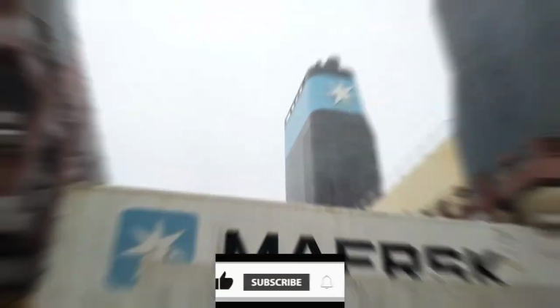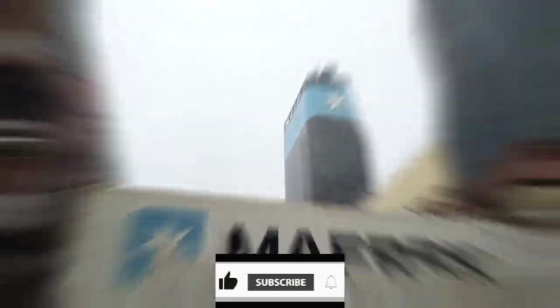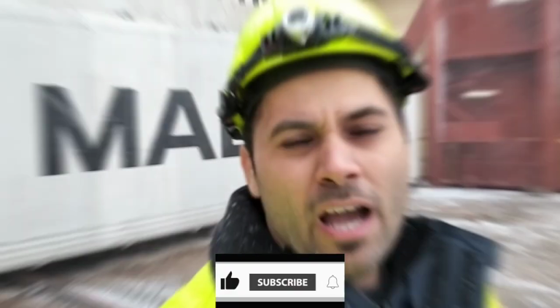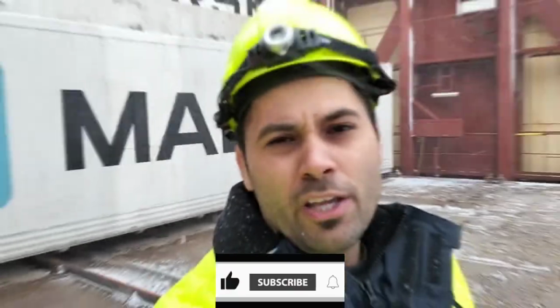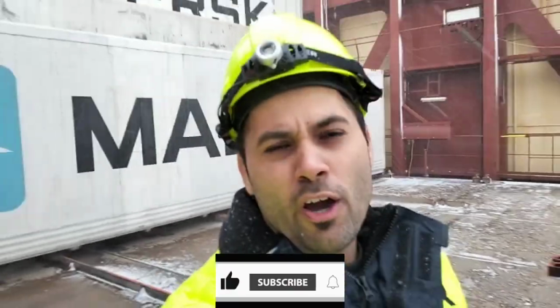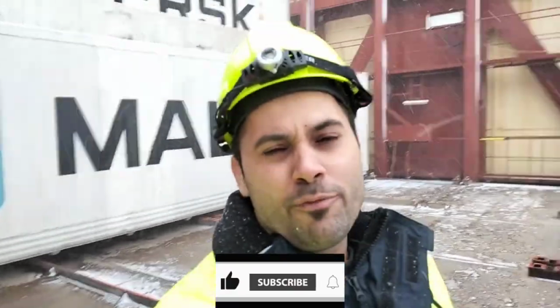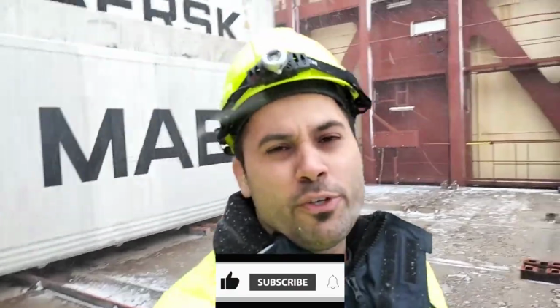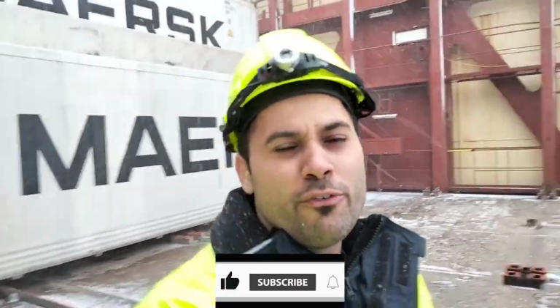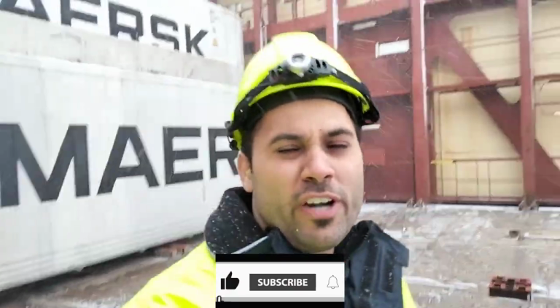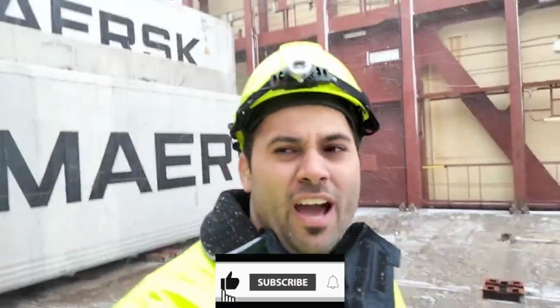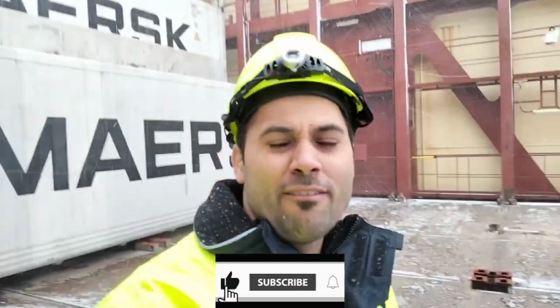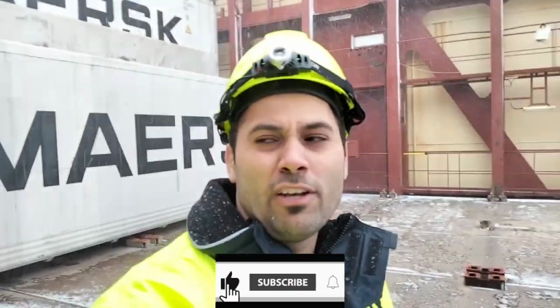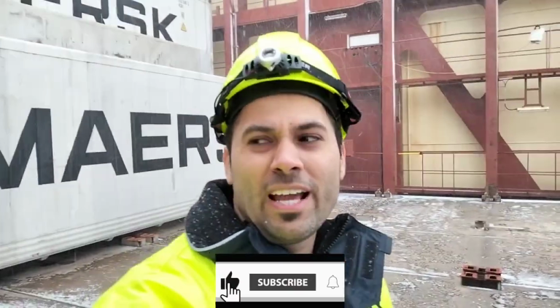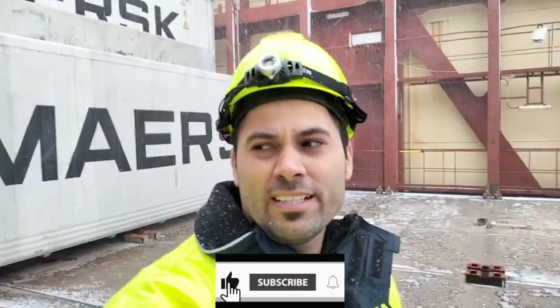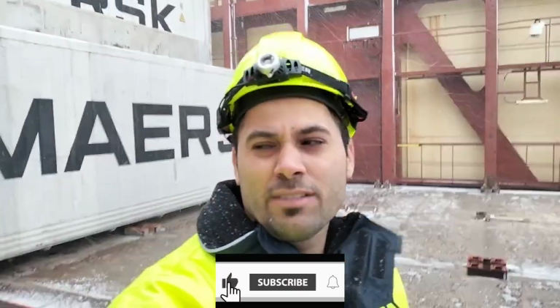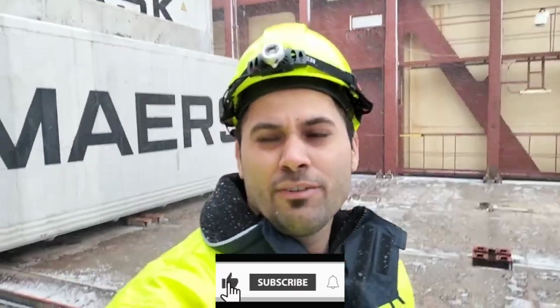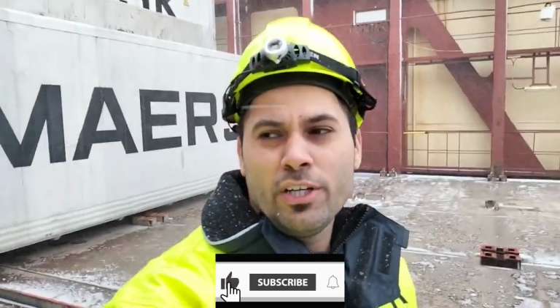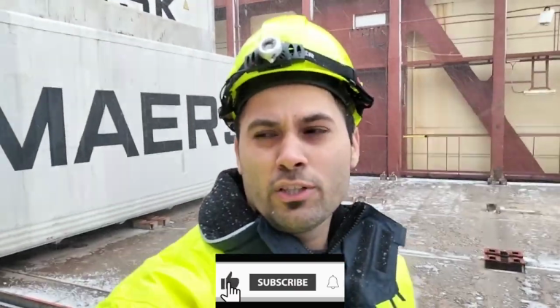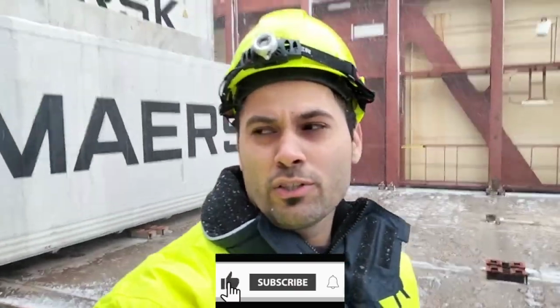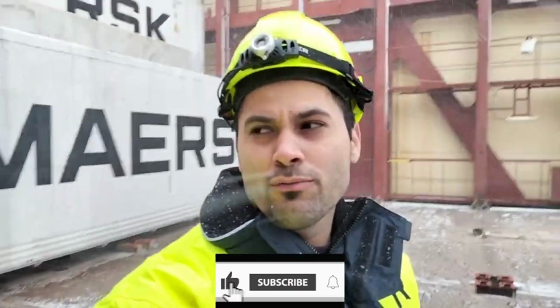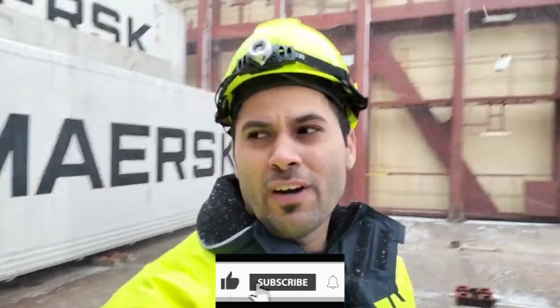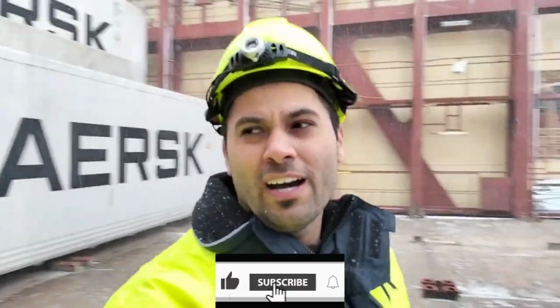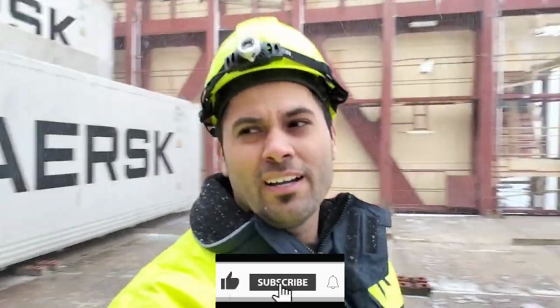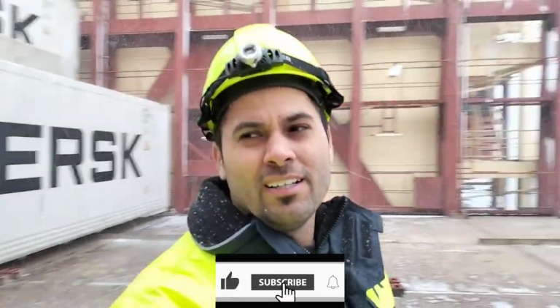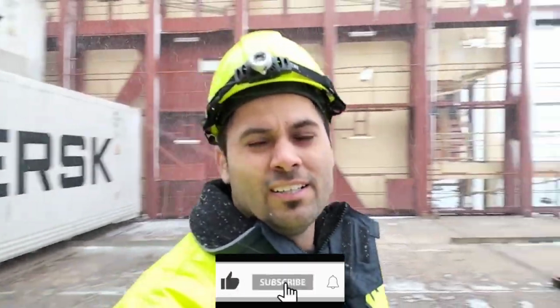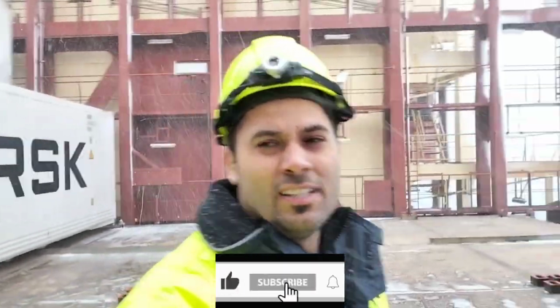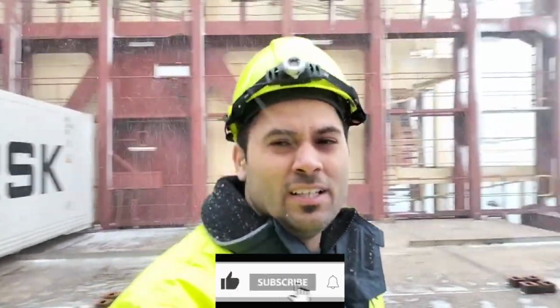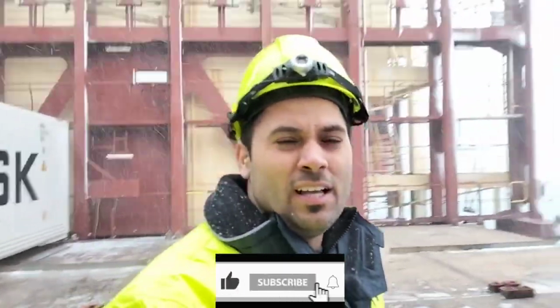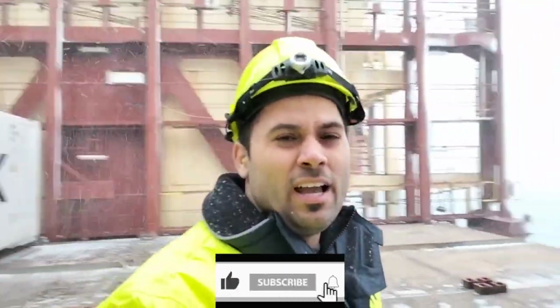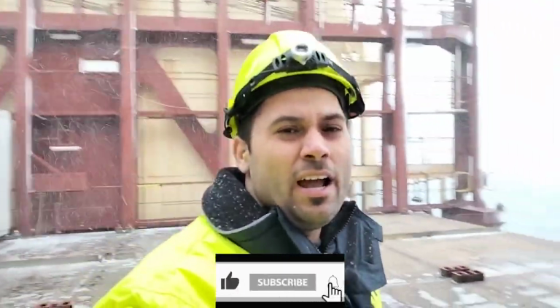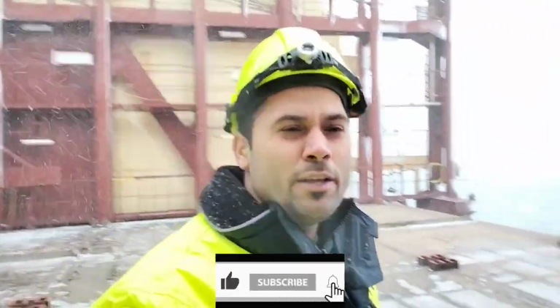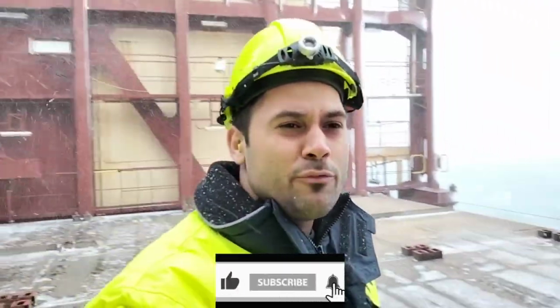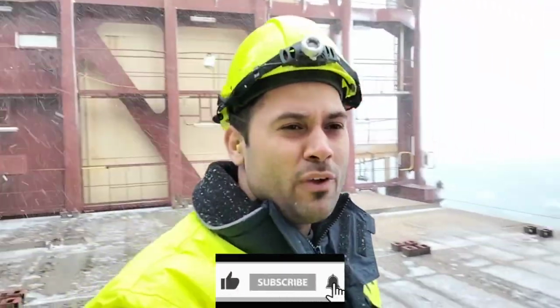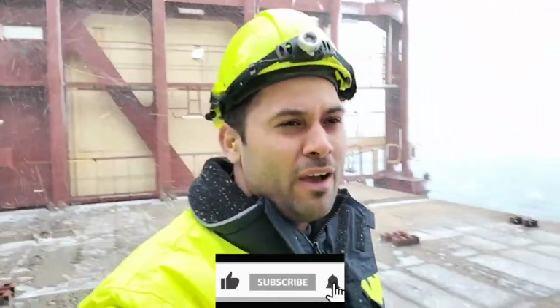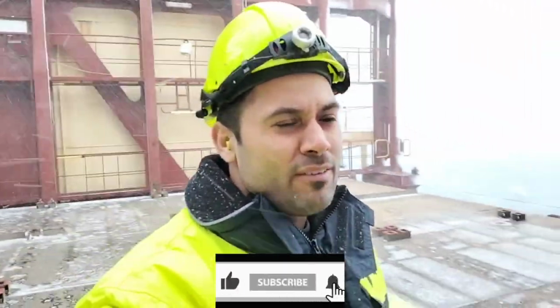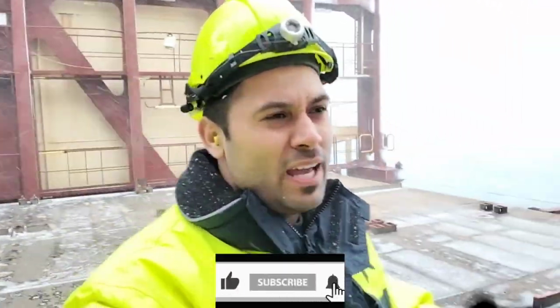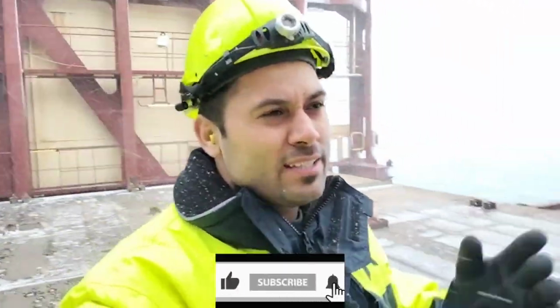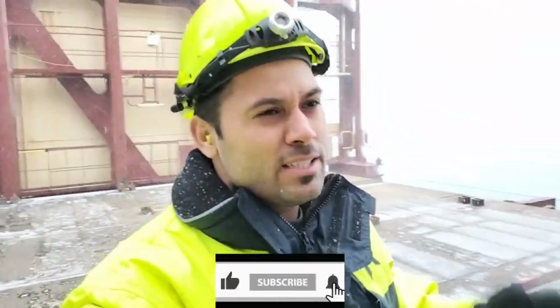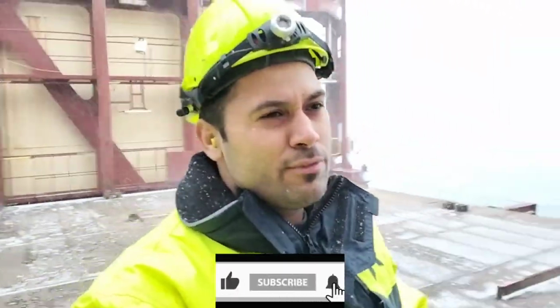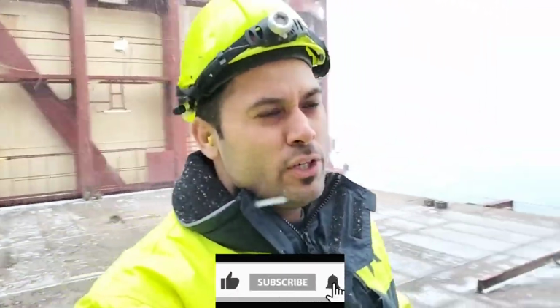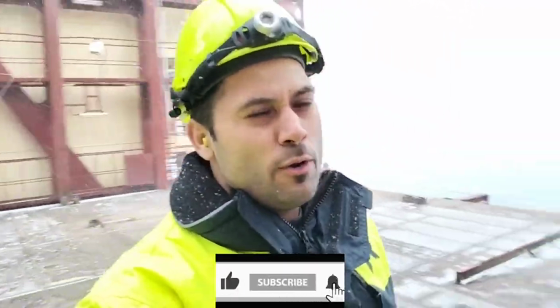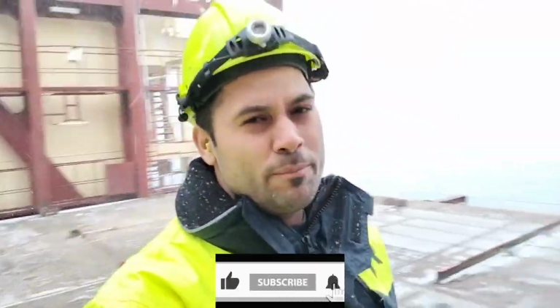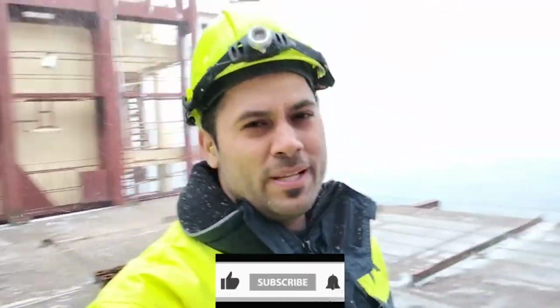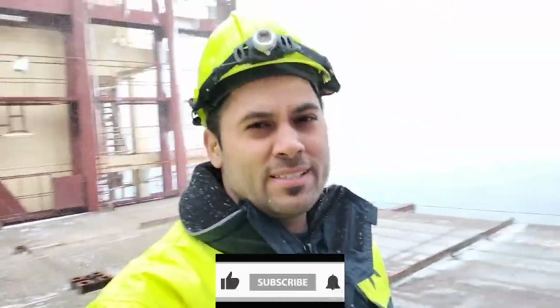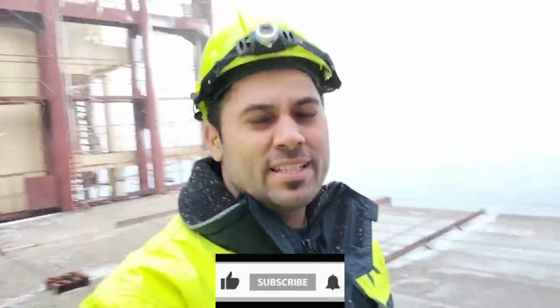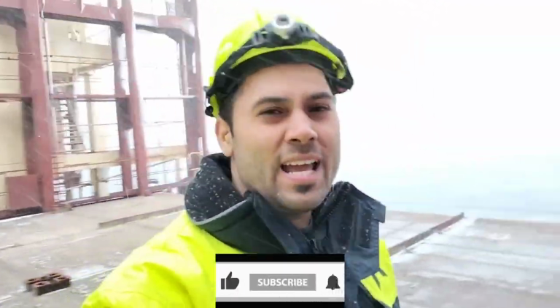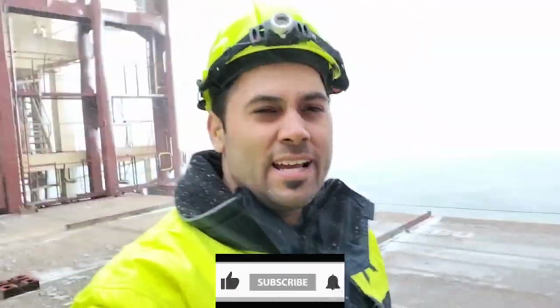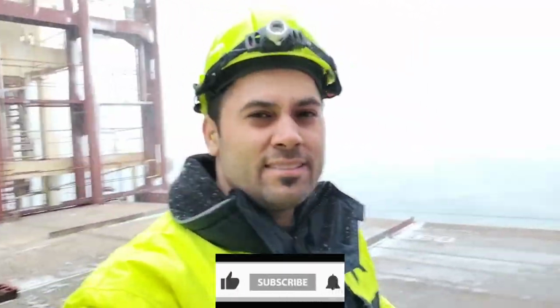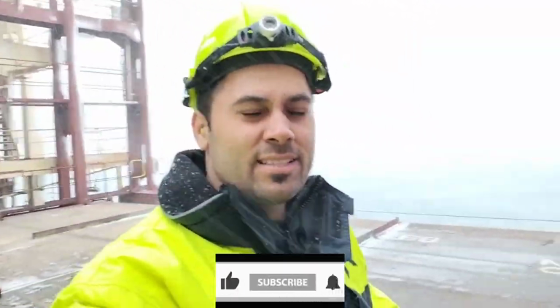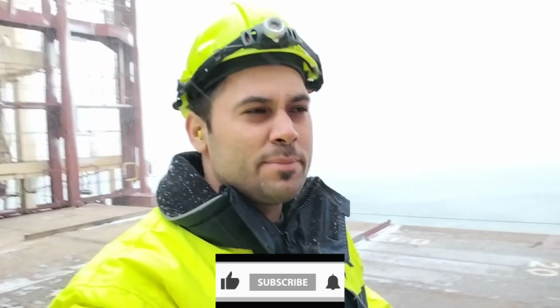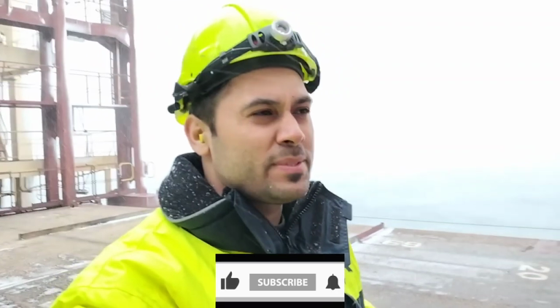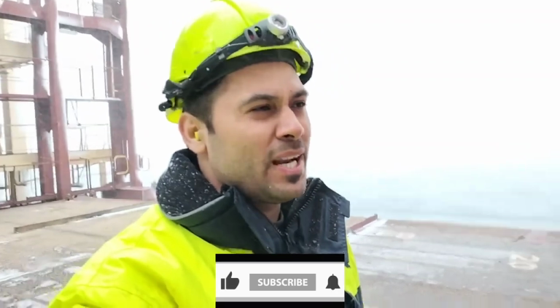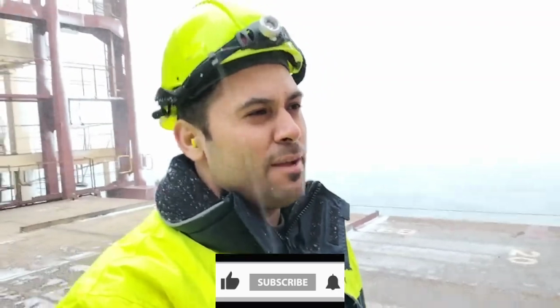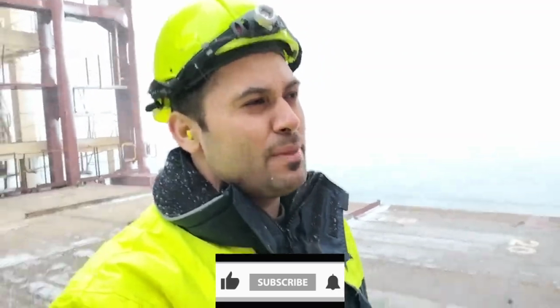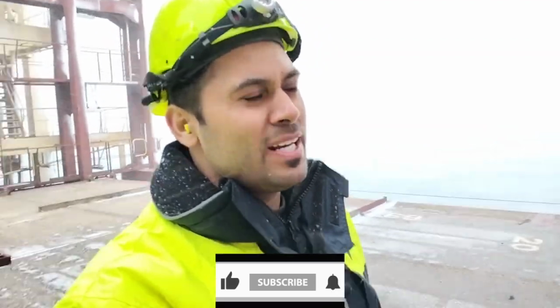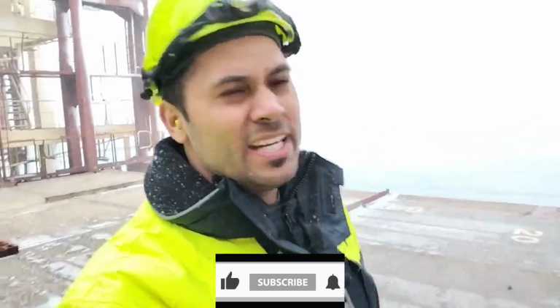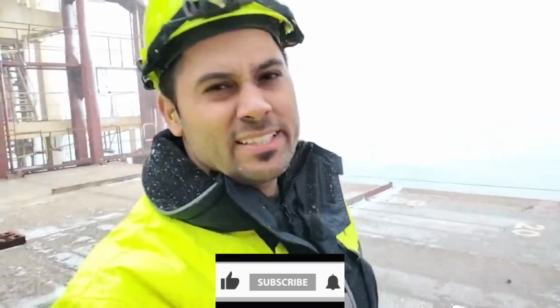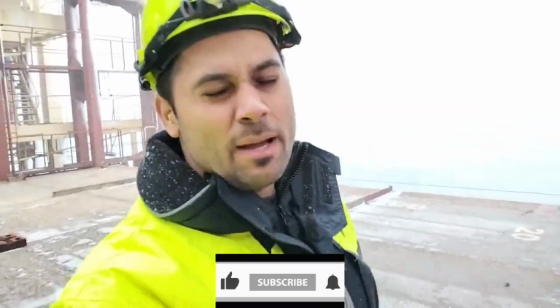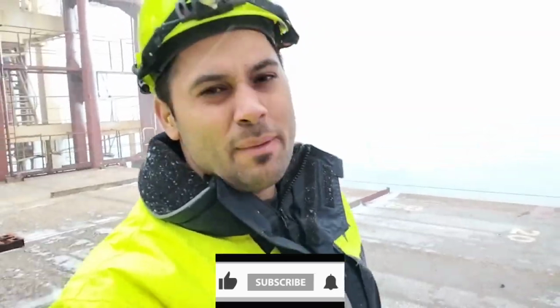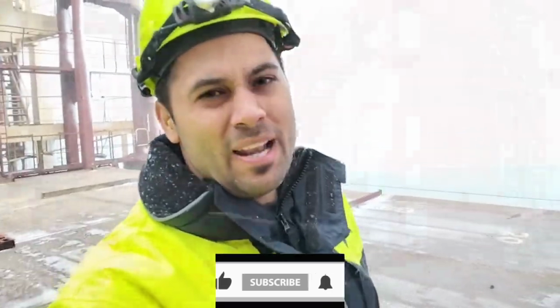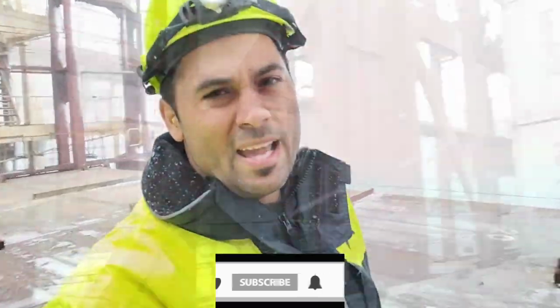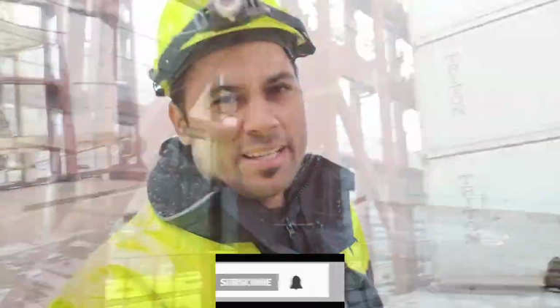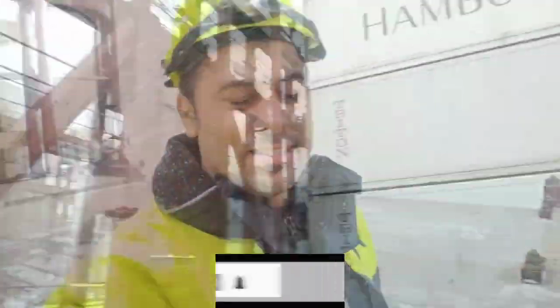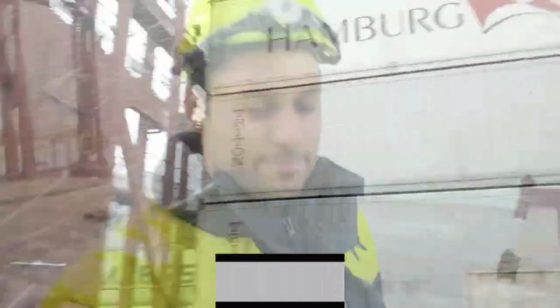I hope you liked this video so far. If you liked it, please like and subscribe and hit the bell icon.